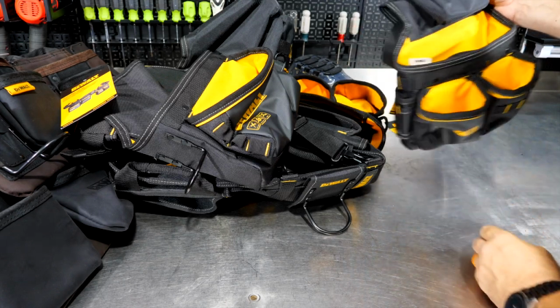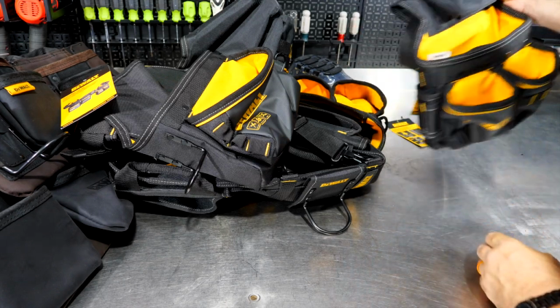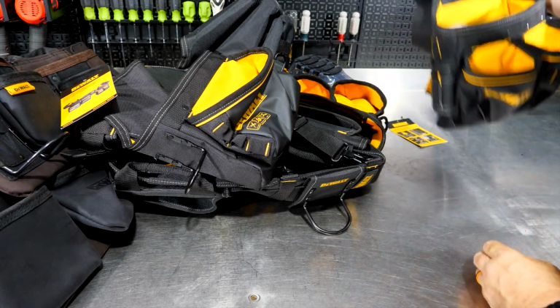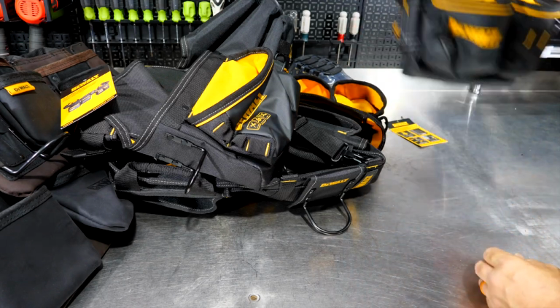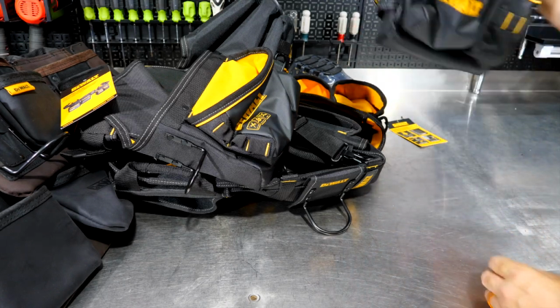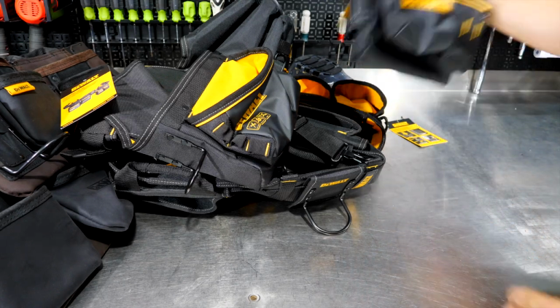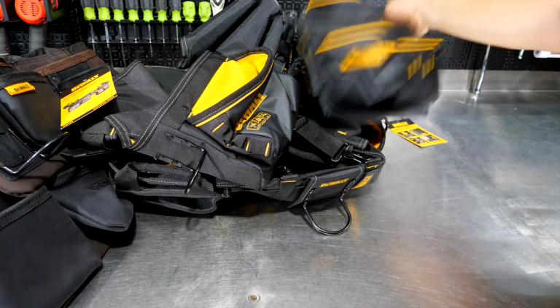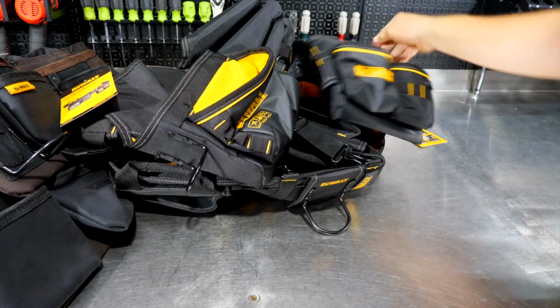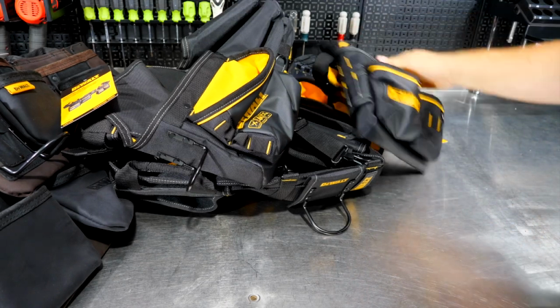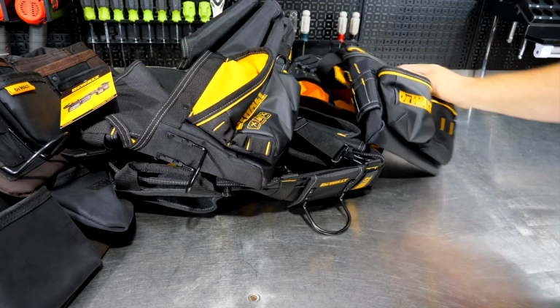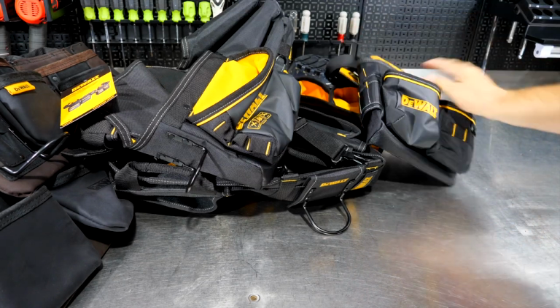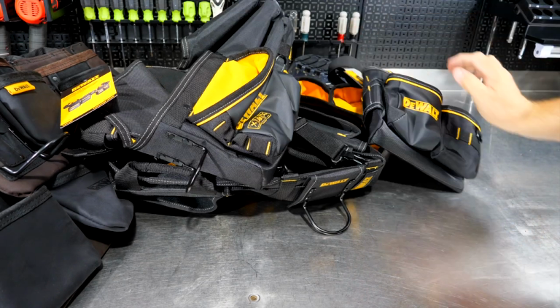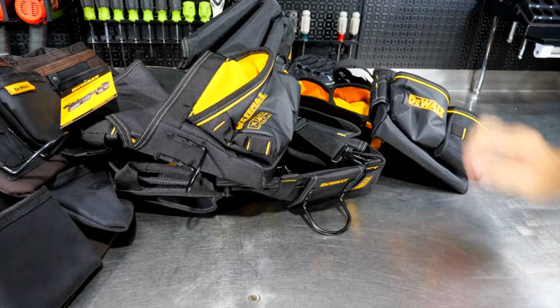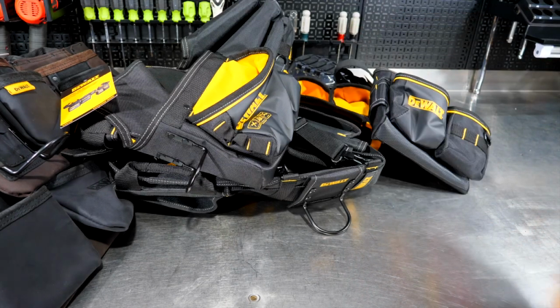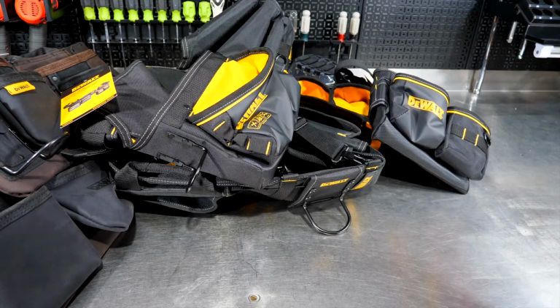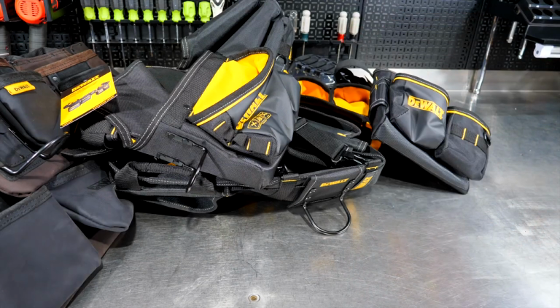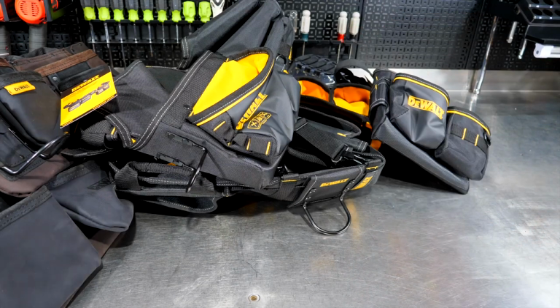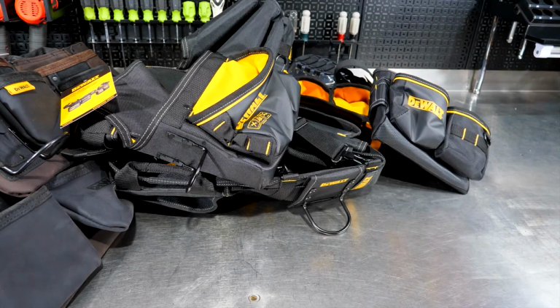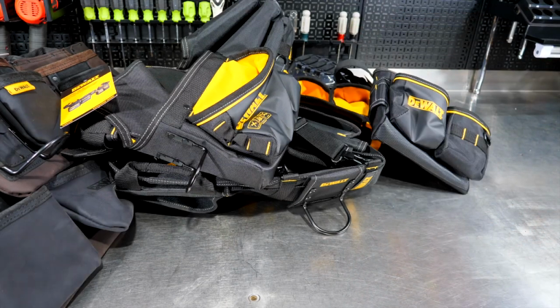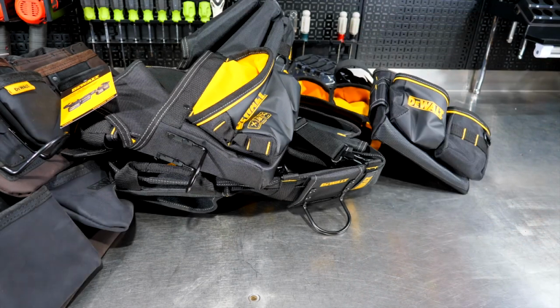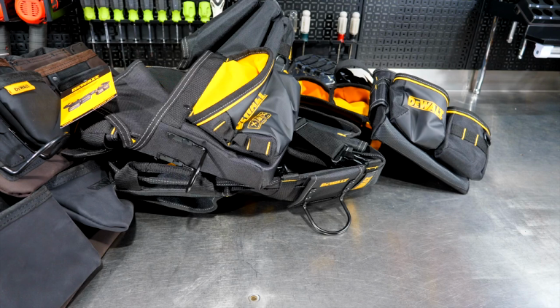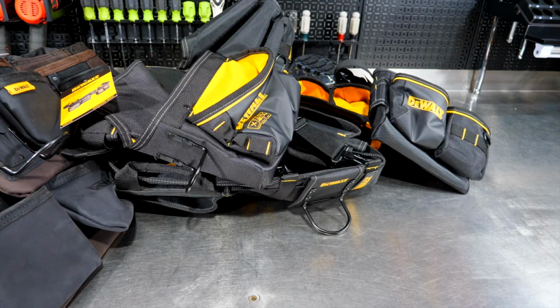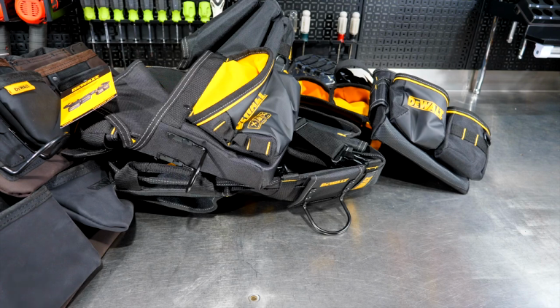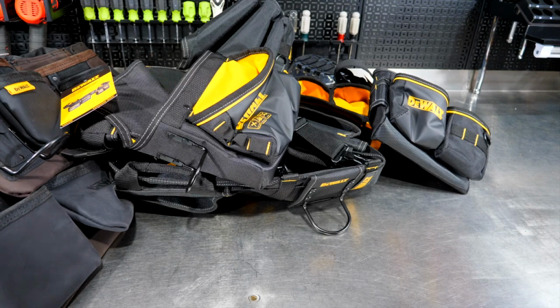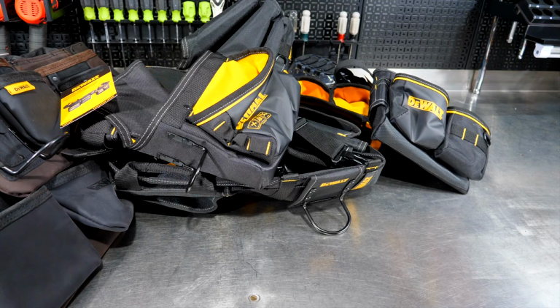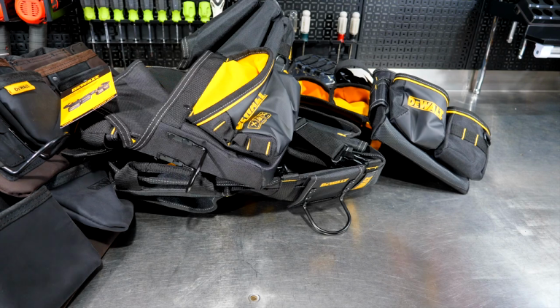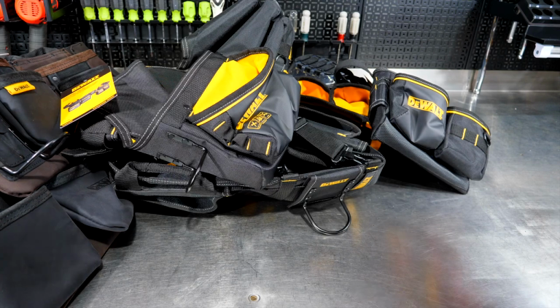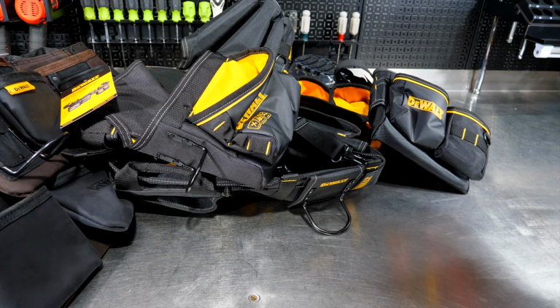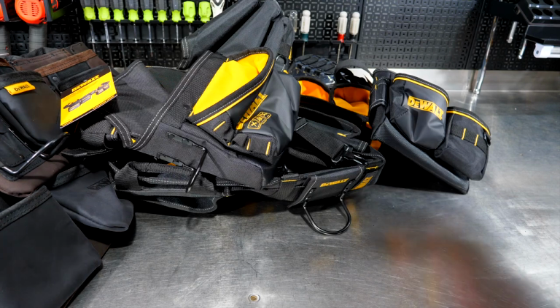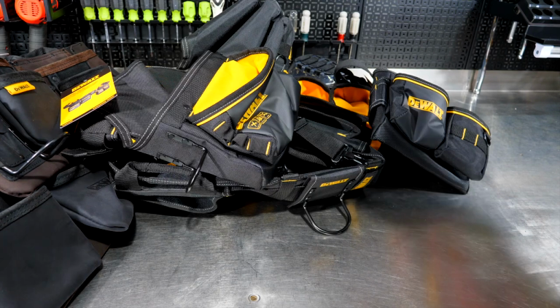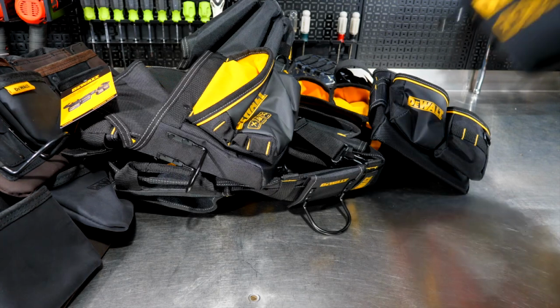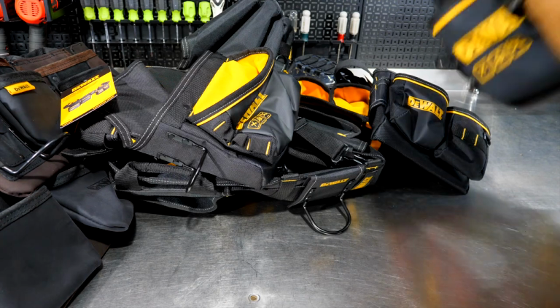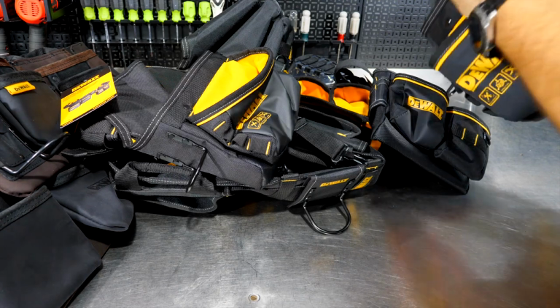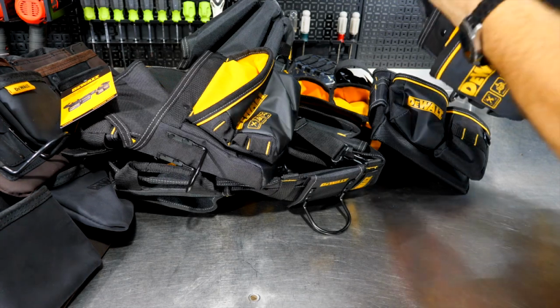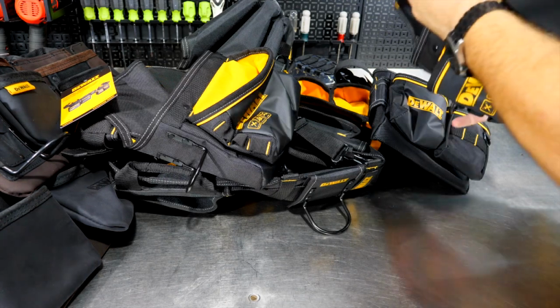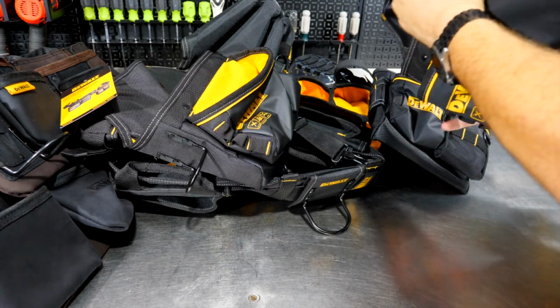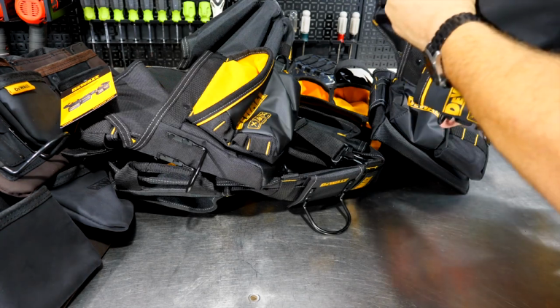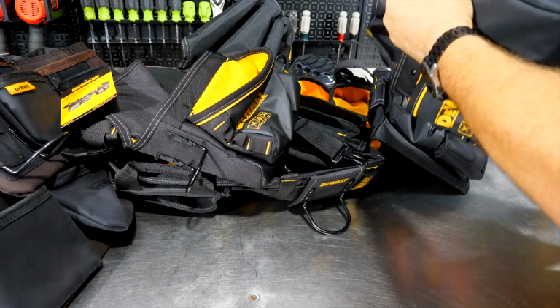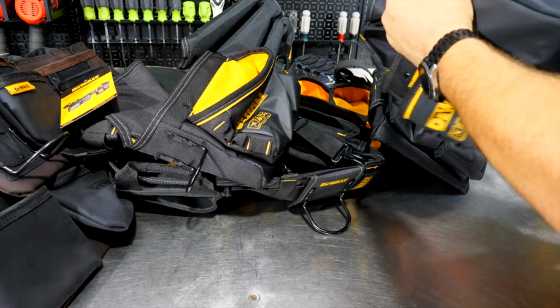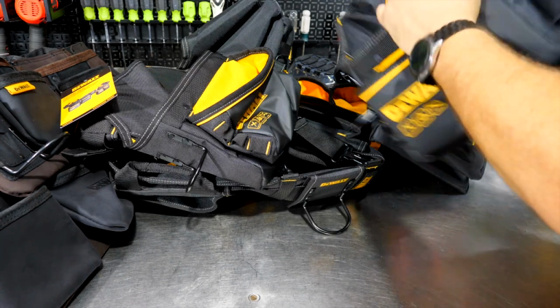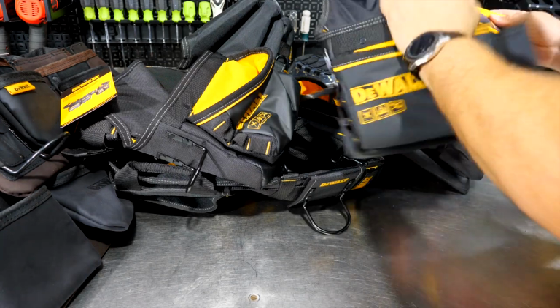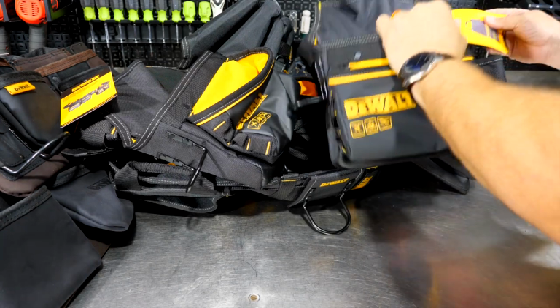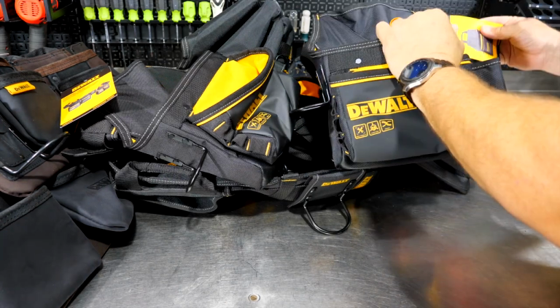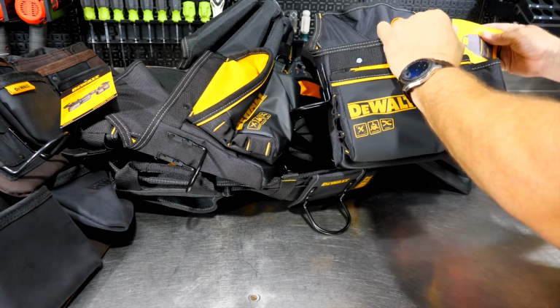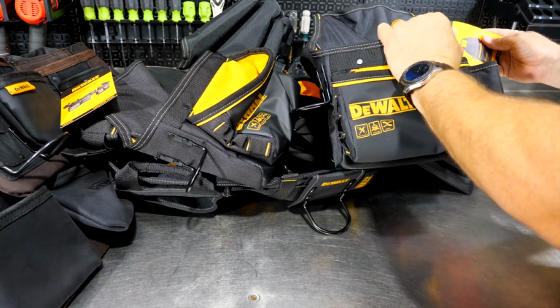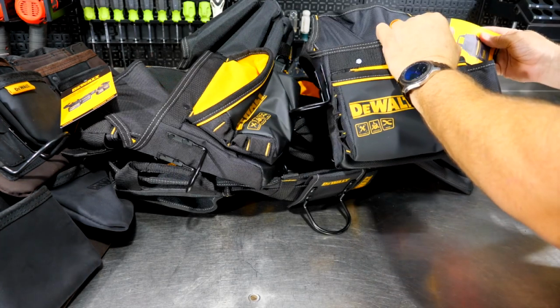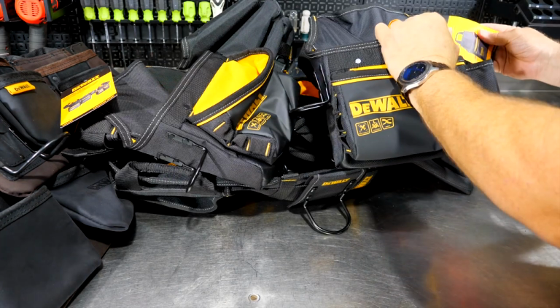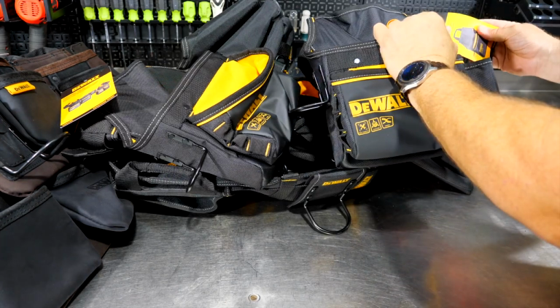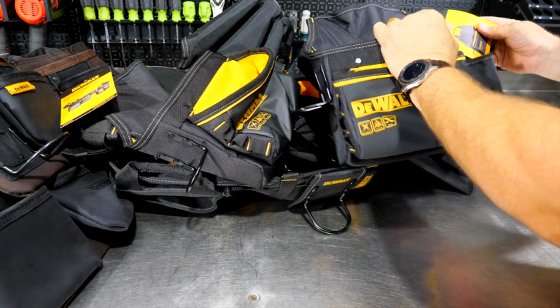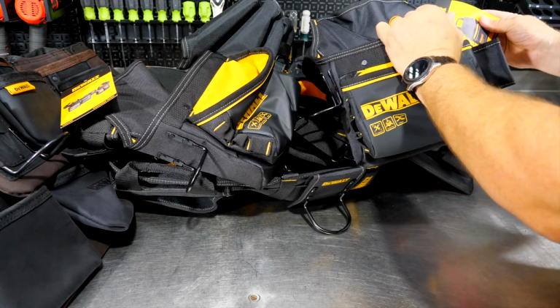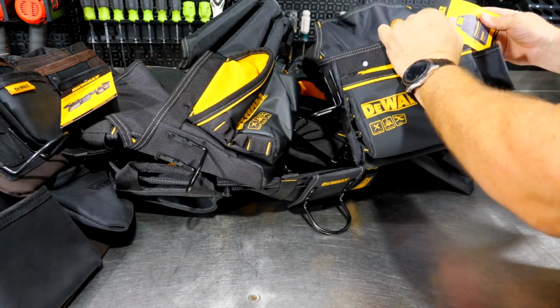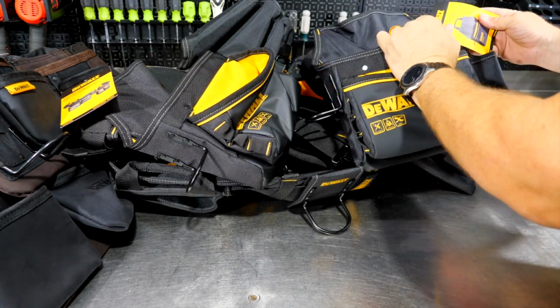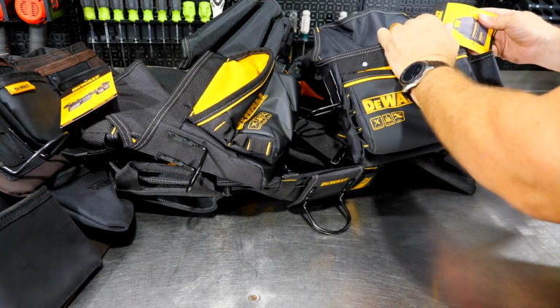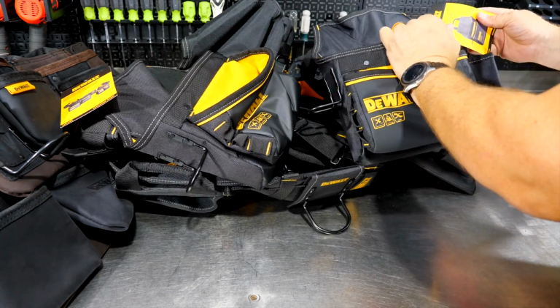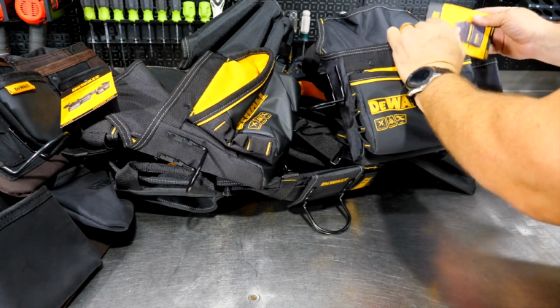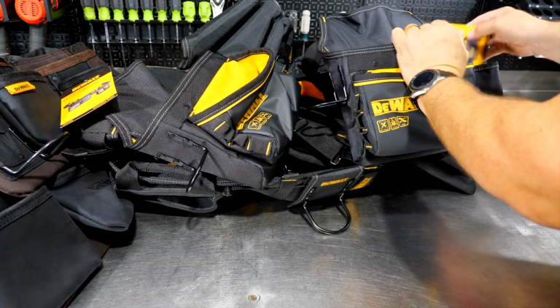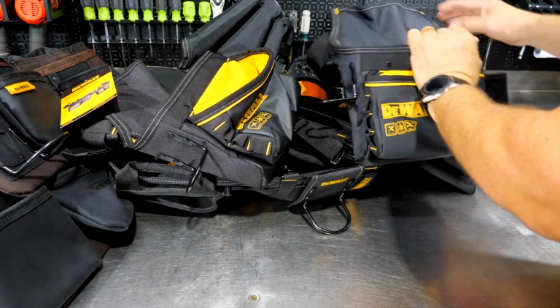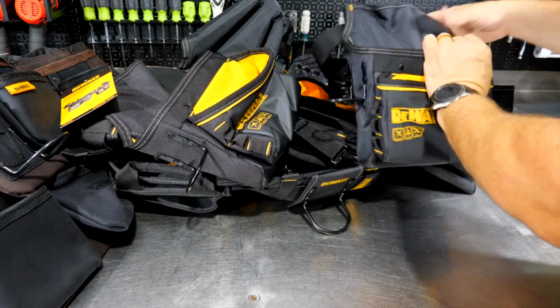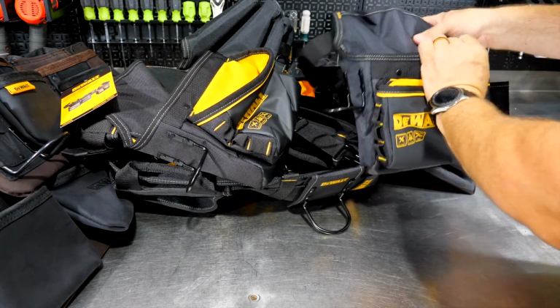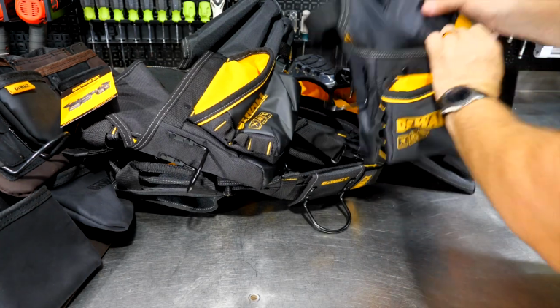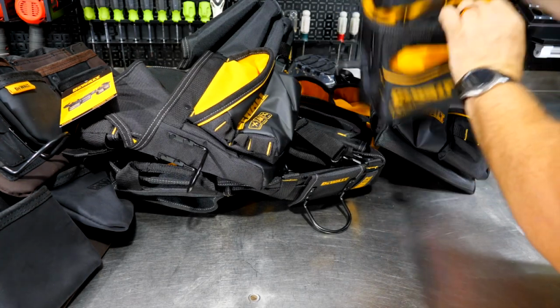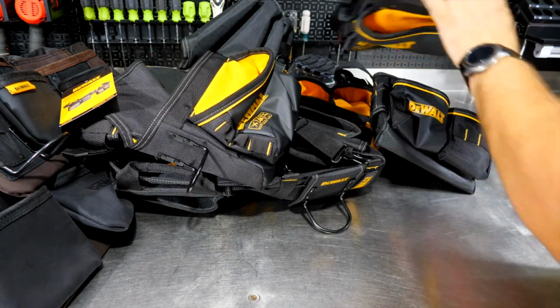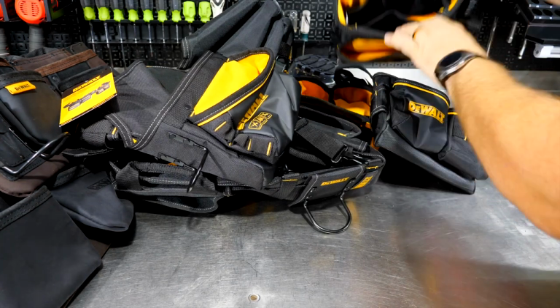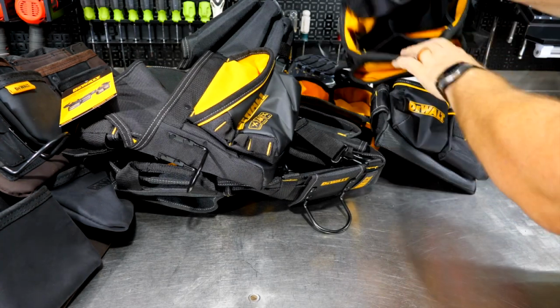There's also a professional nail pouch for nails, screws, tape measure, chalk line — whatever you want to keep in there — and a professional tool pouch. Really a nice full setup from DeWalt.